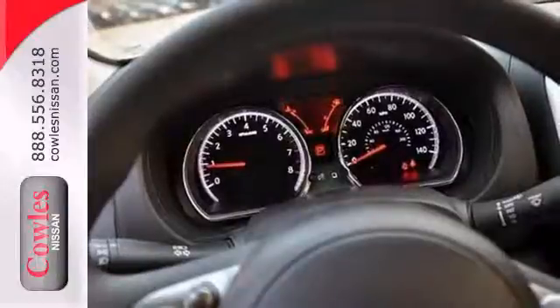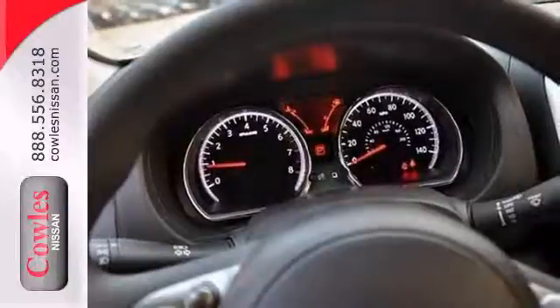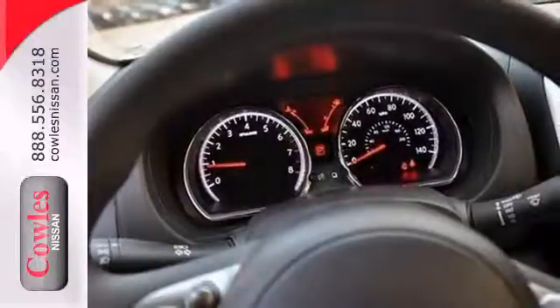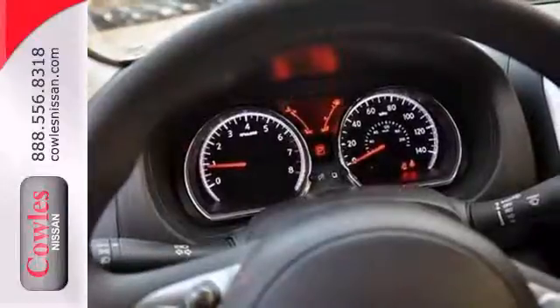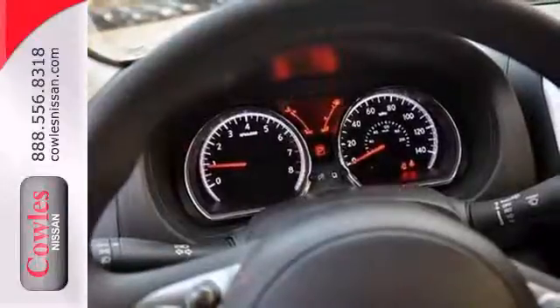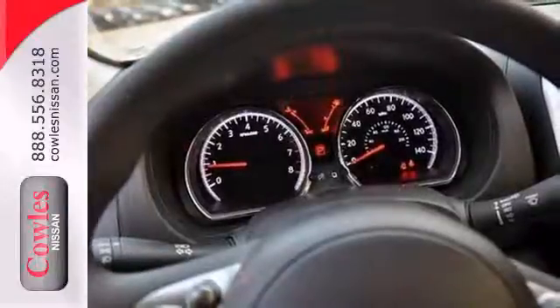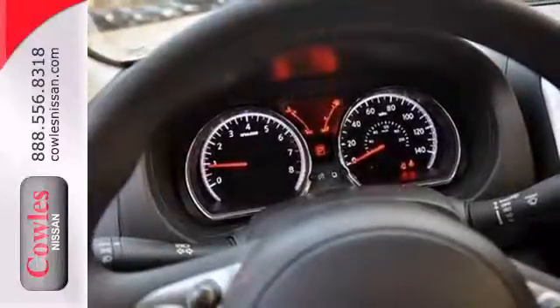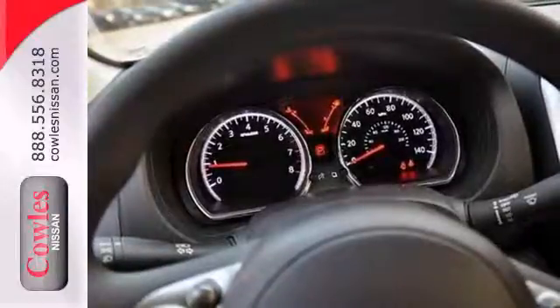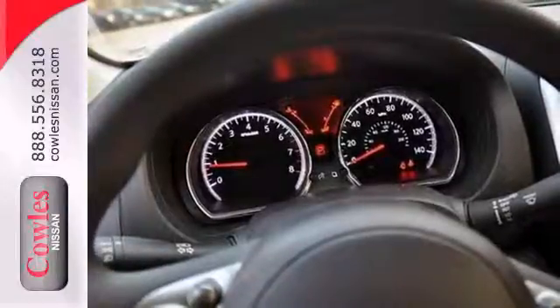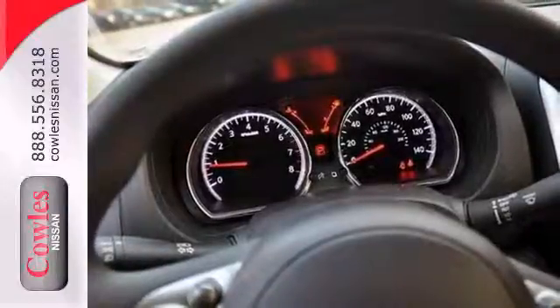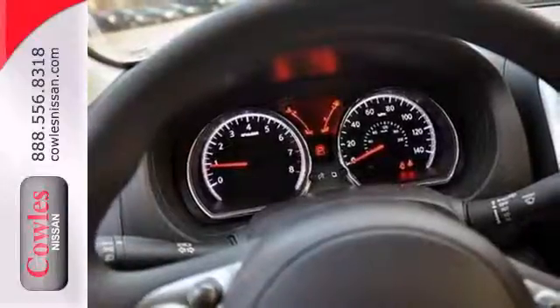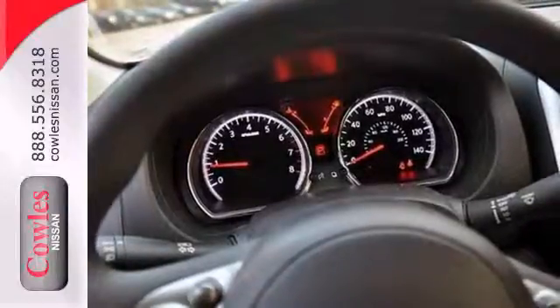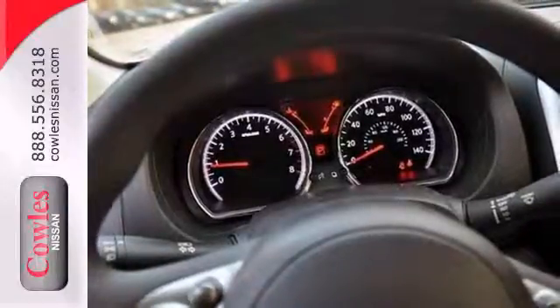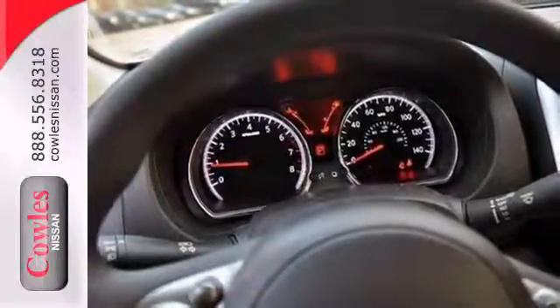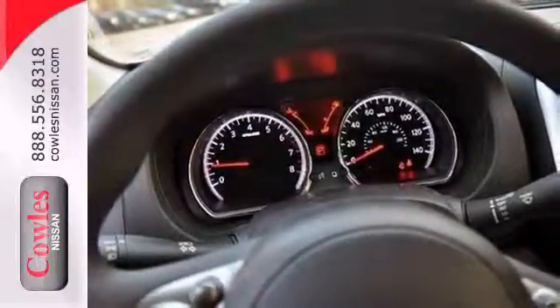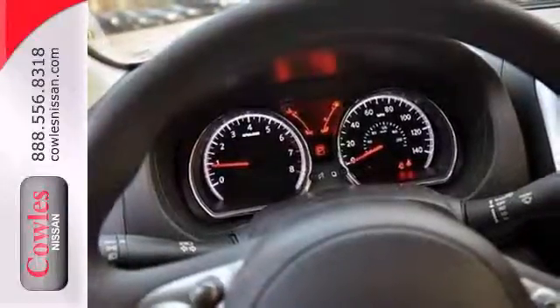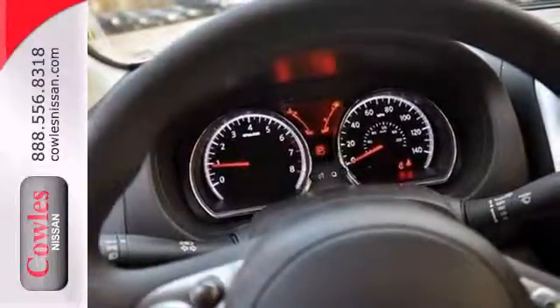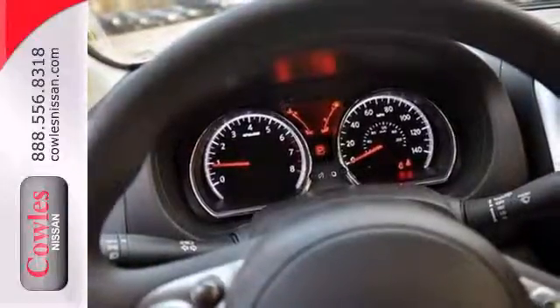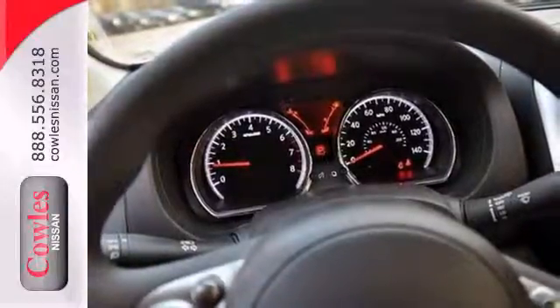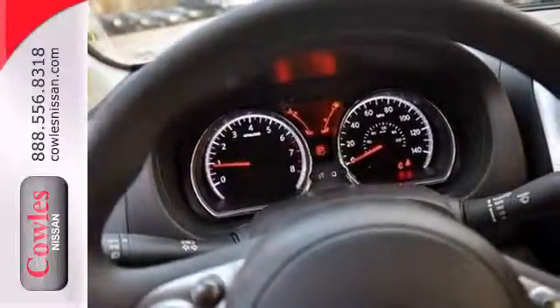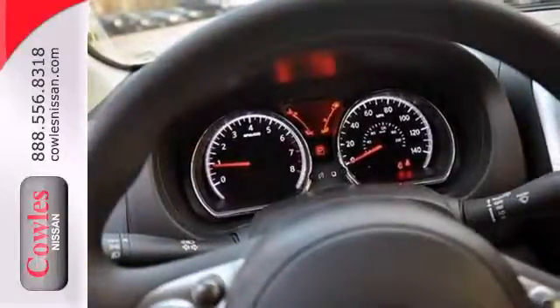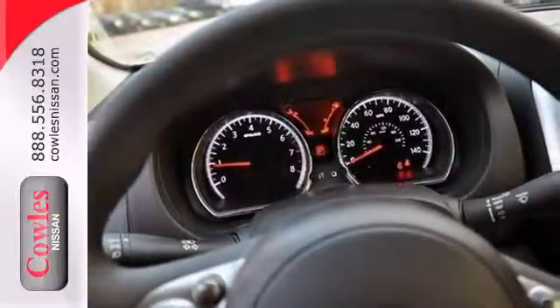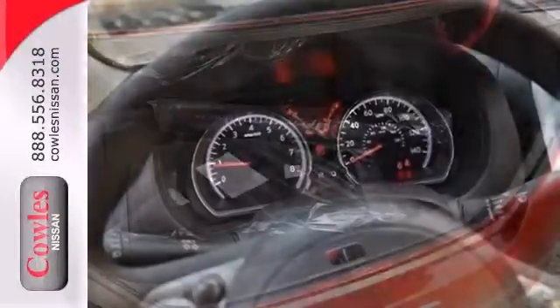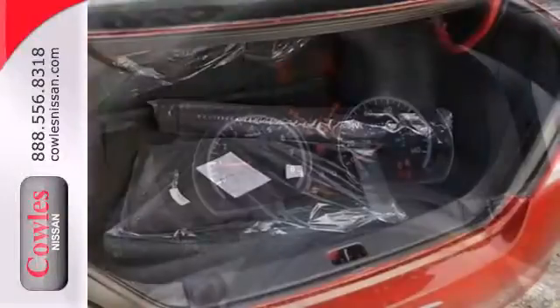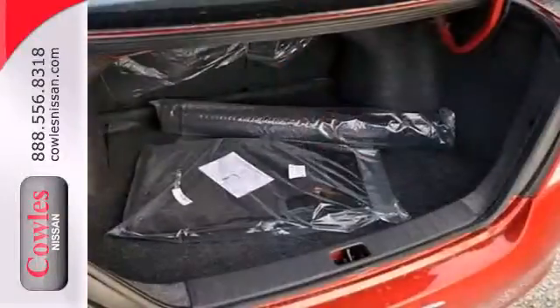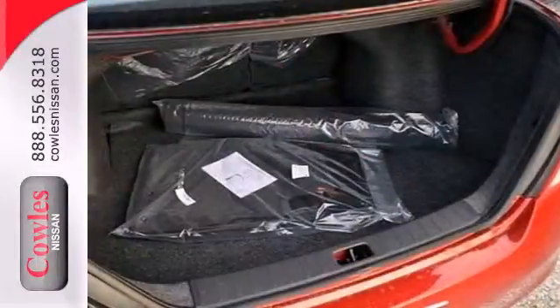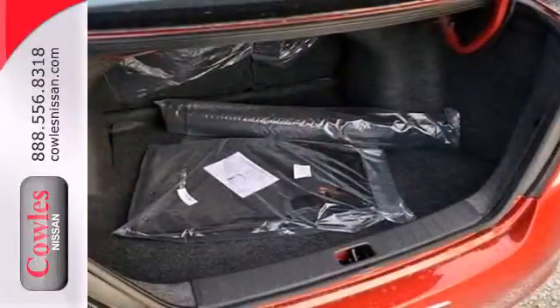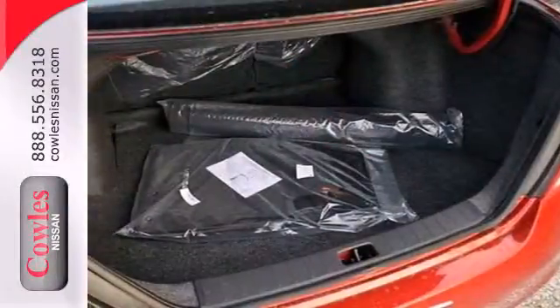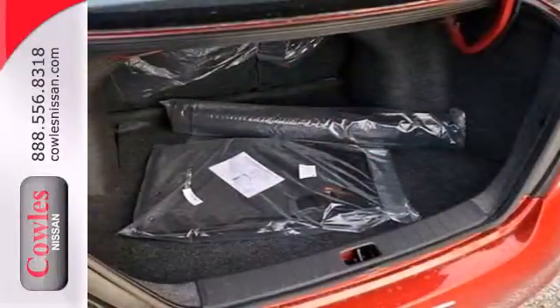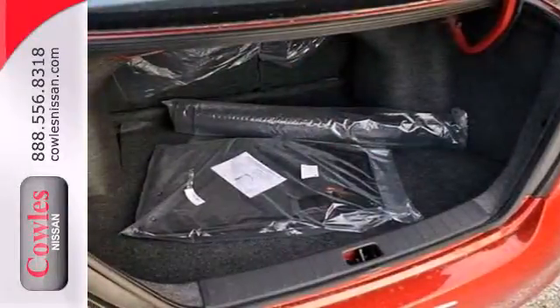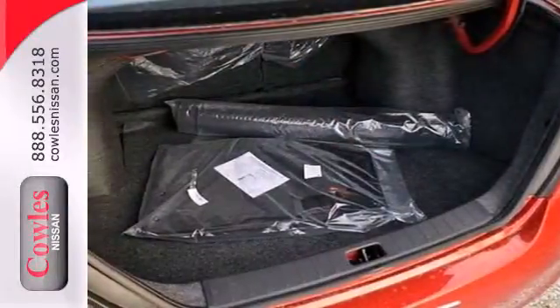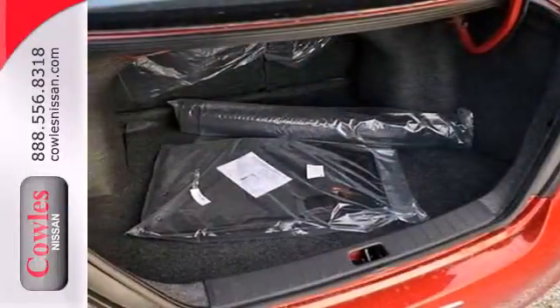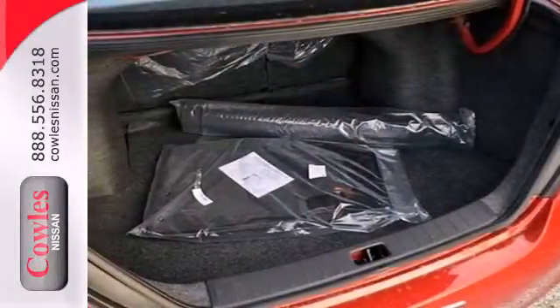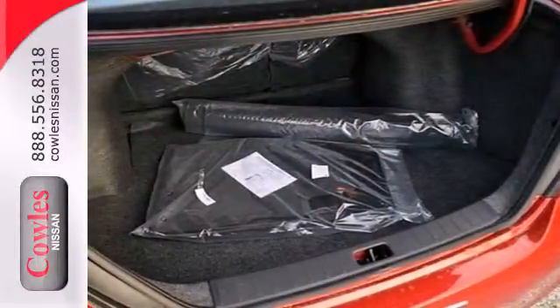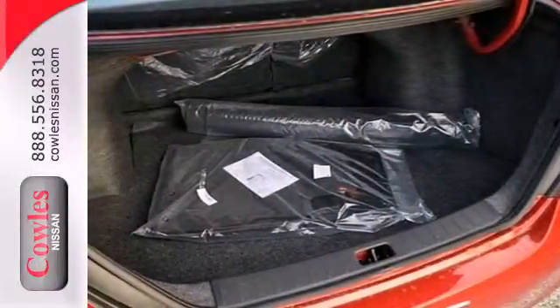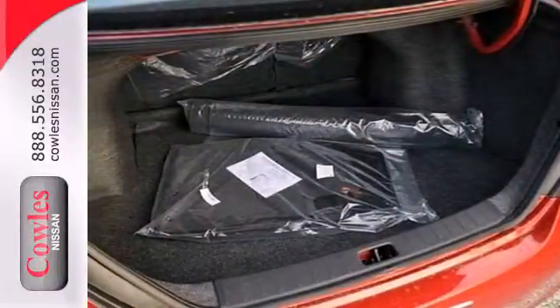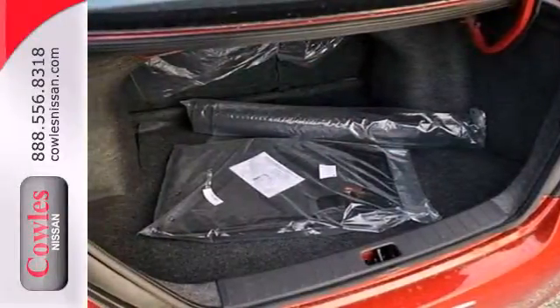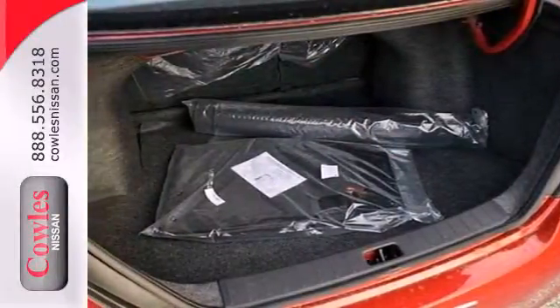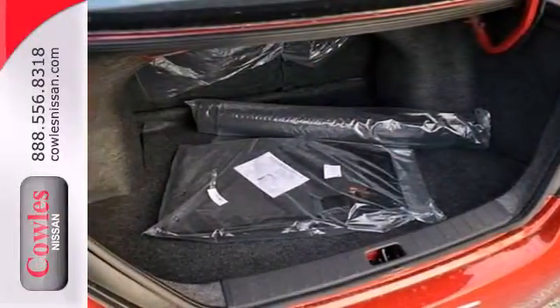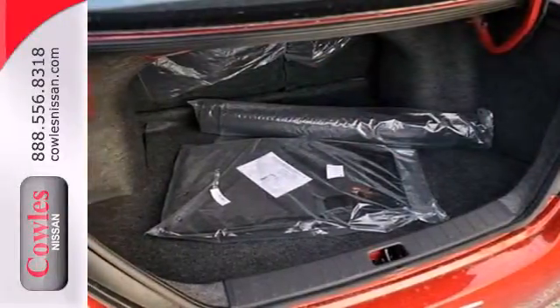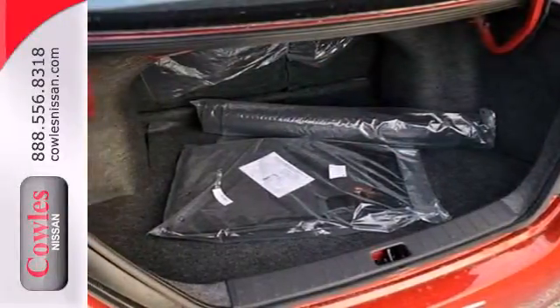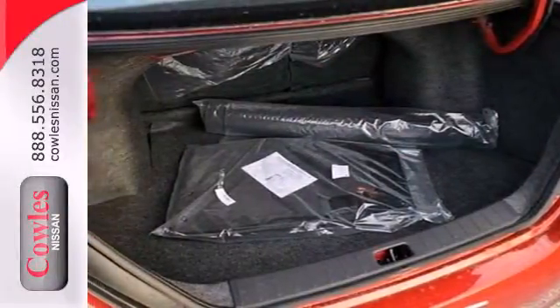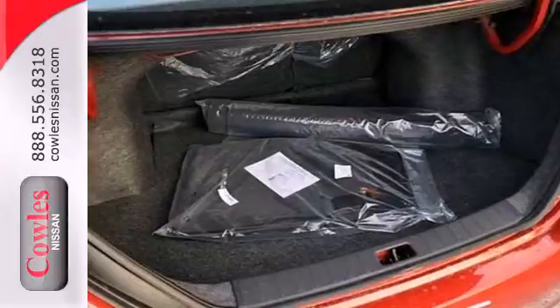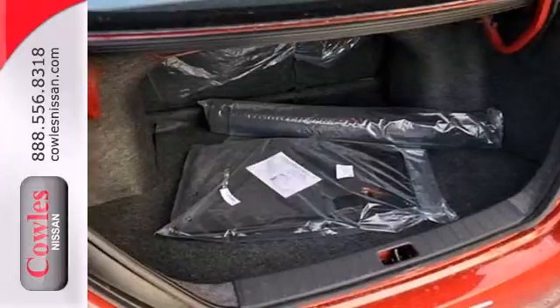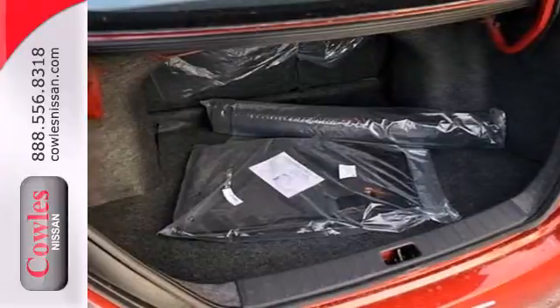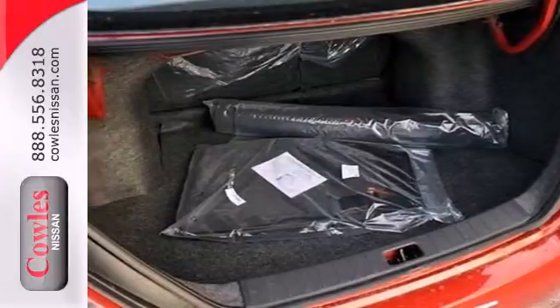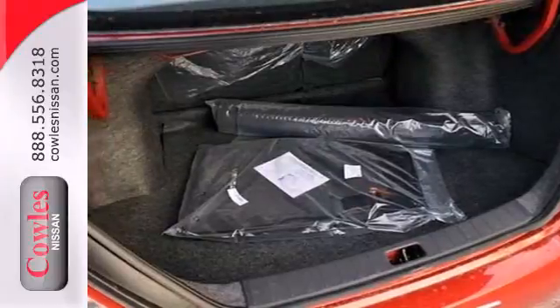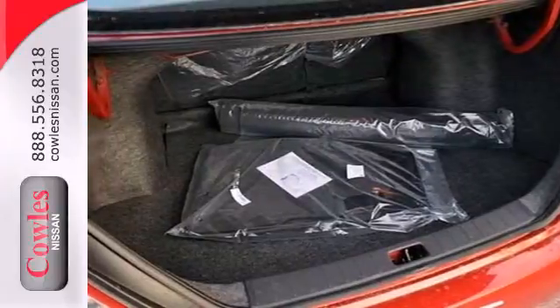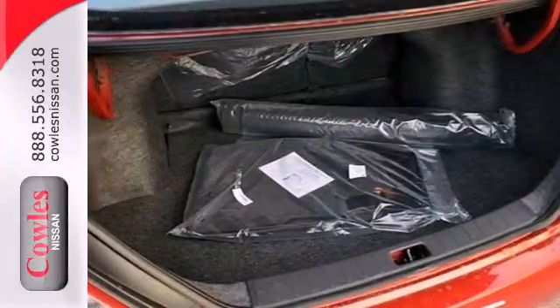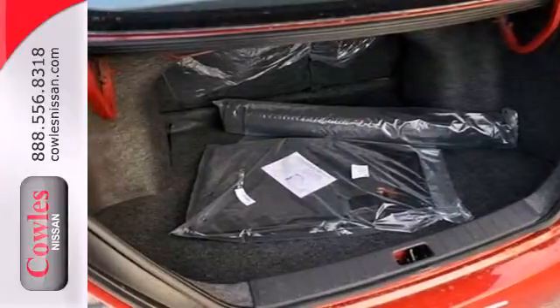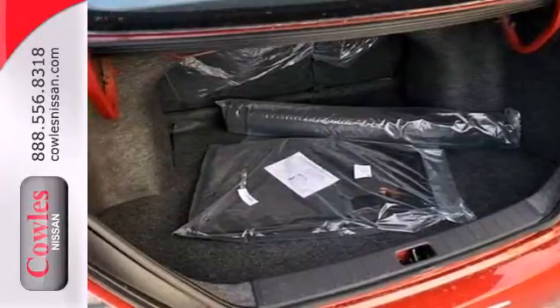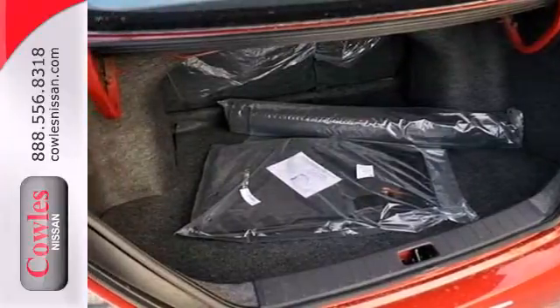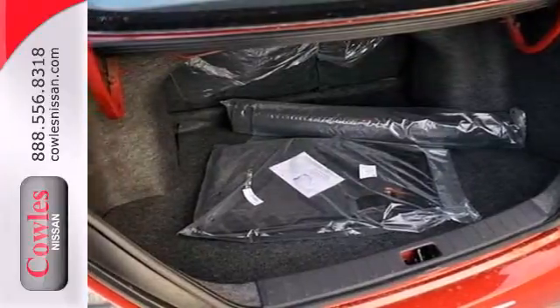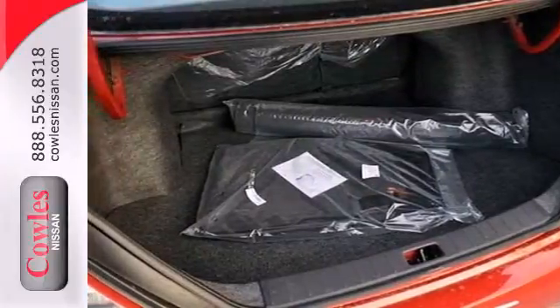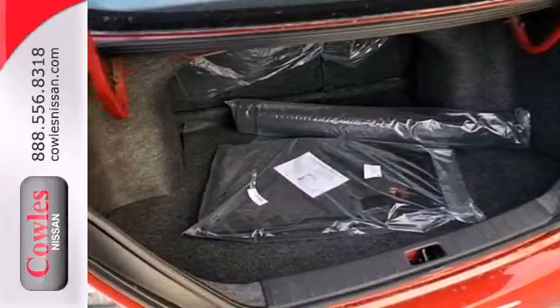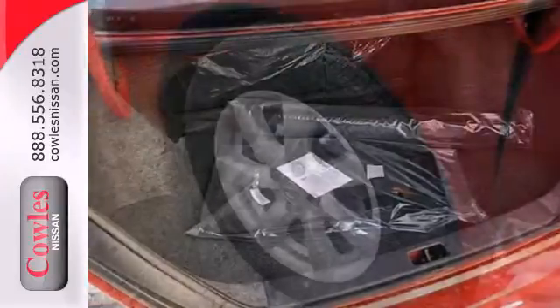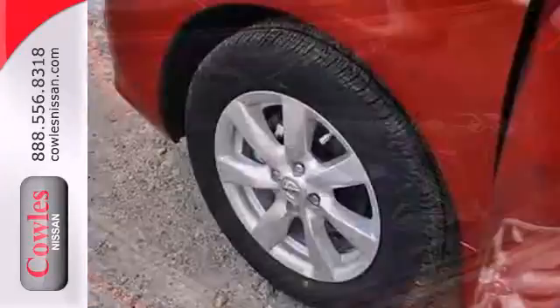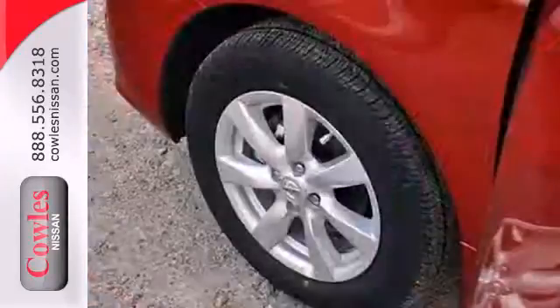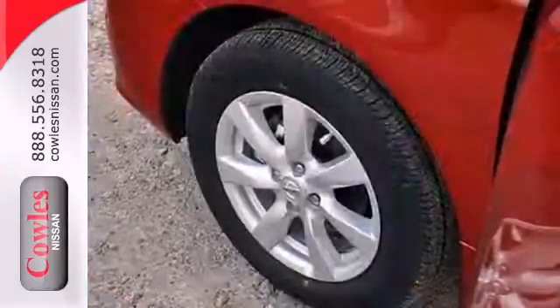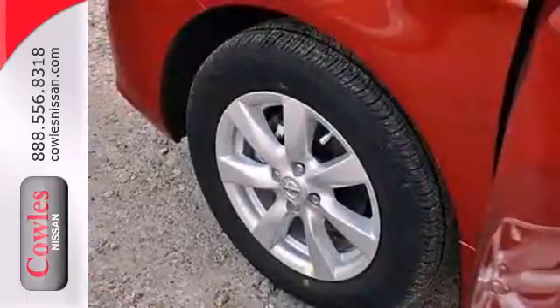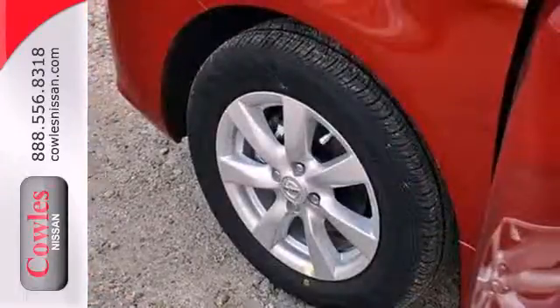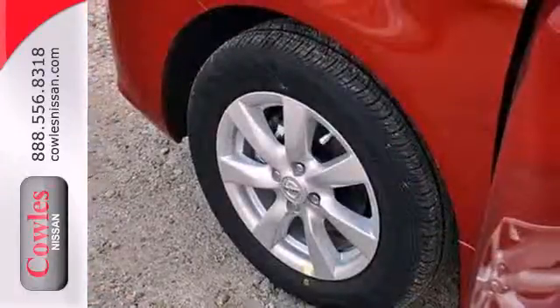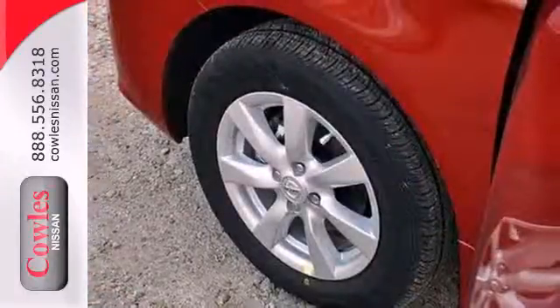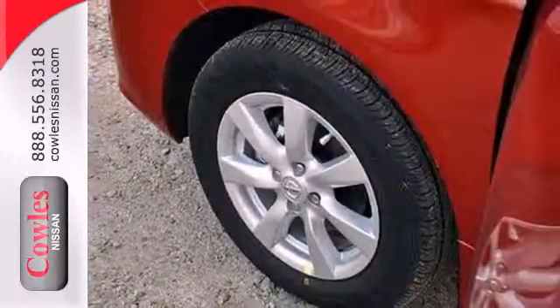If you value exceptional economy, reliability, and versatility, then this Versa is for you. Check it out today.